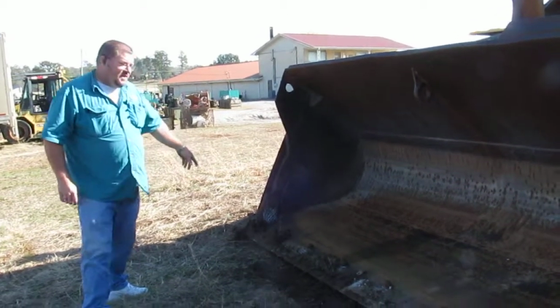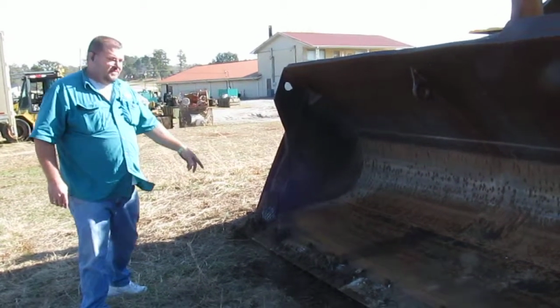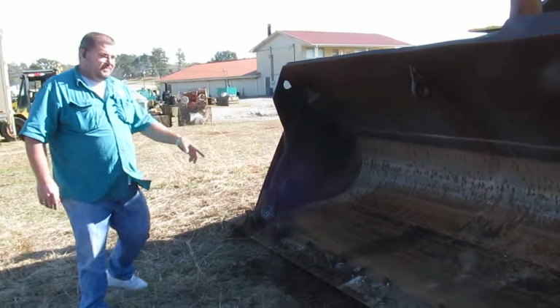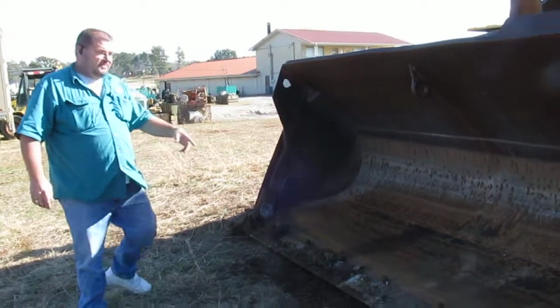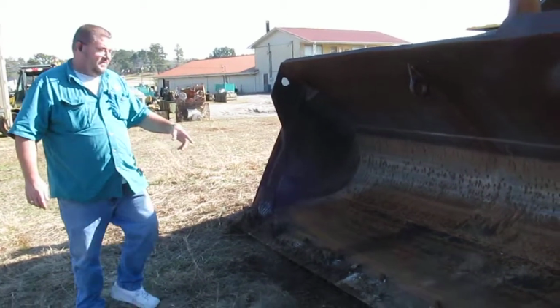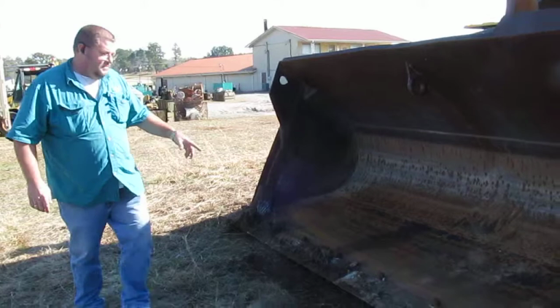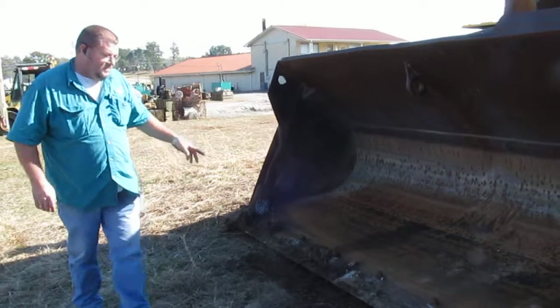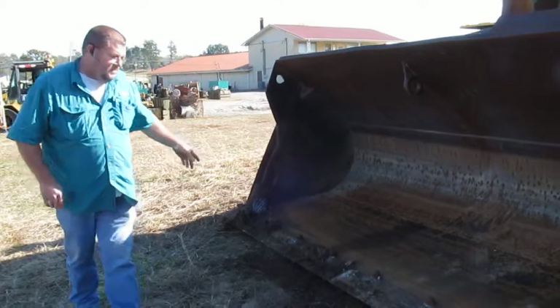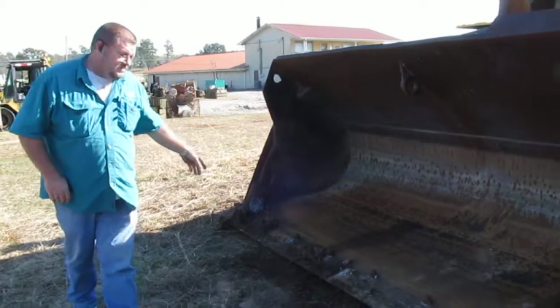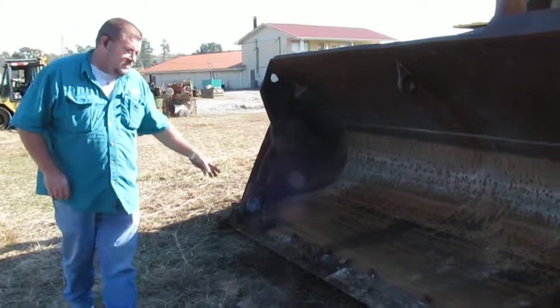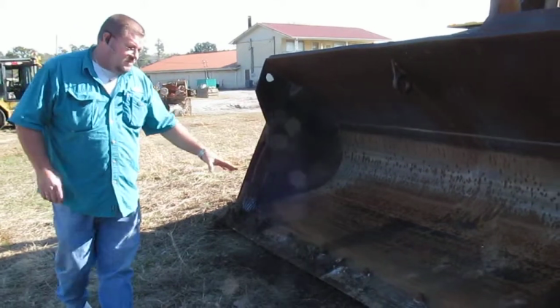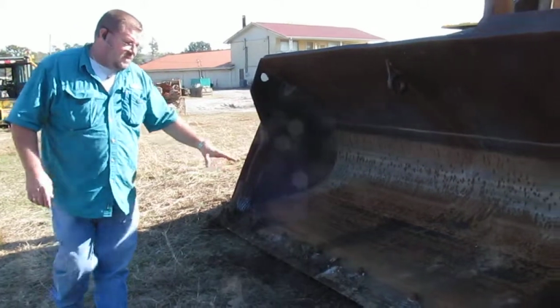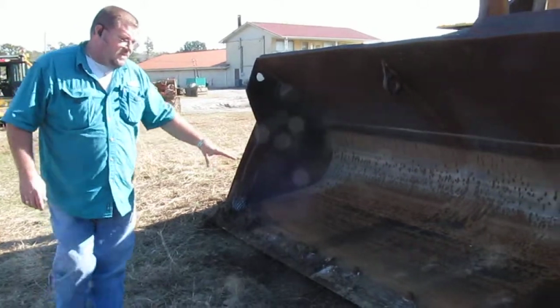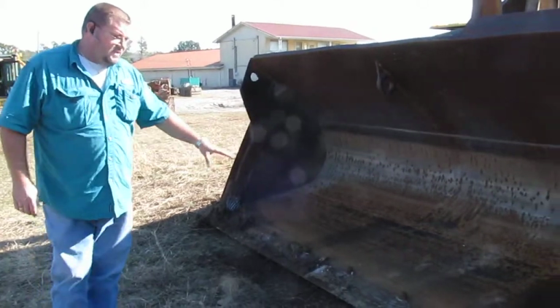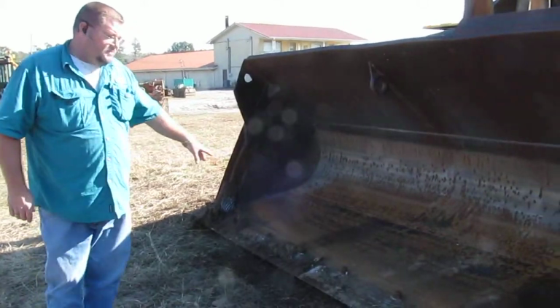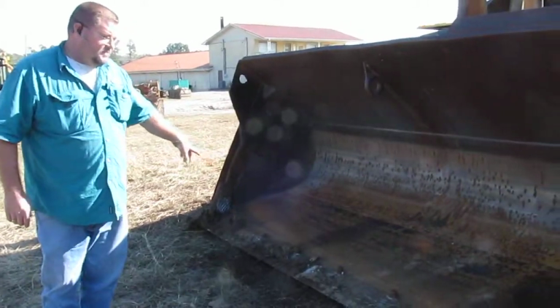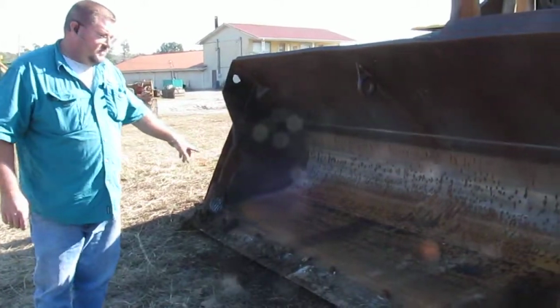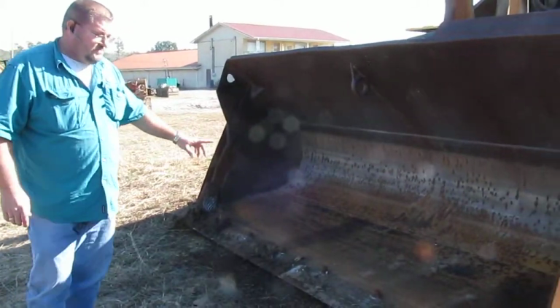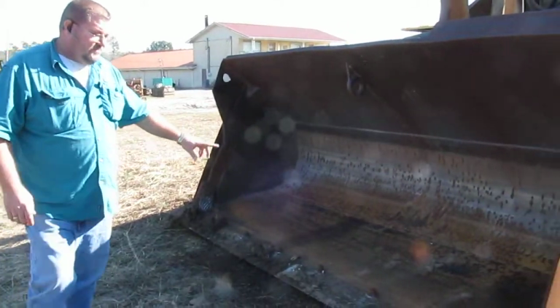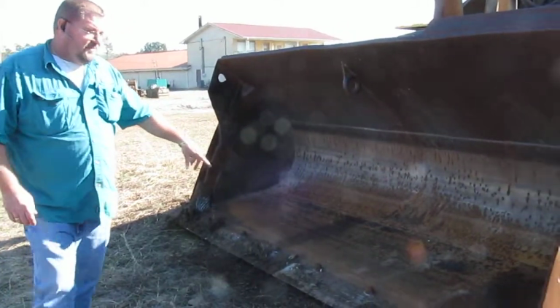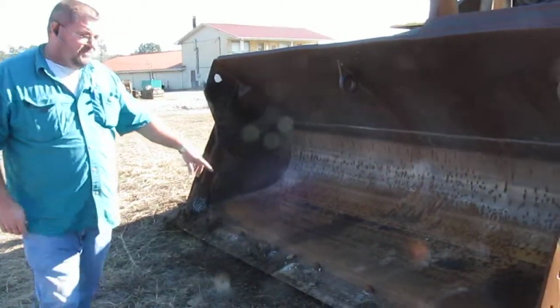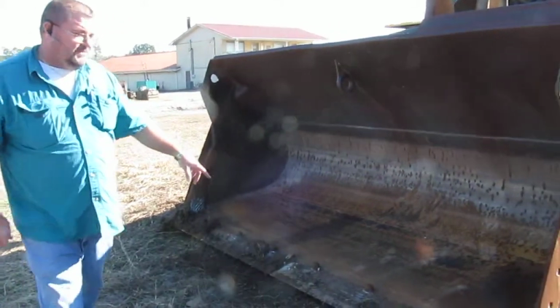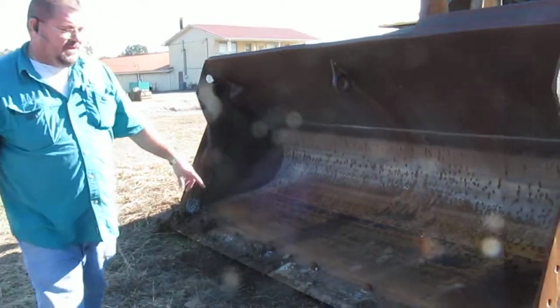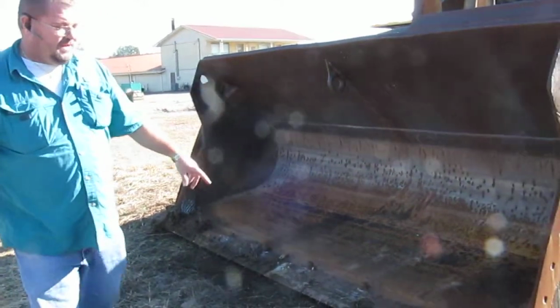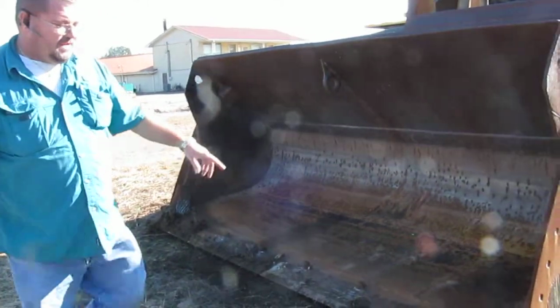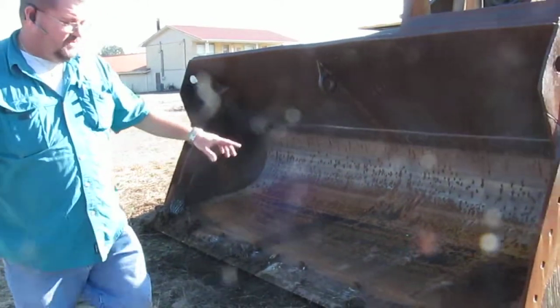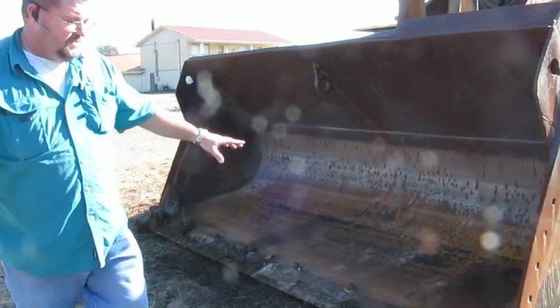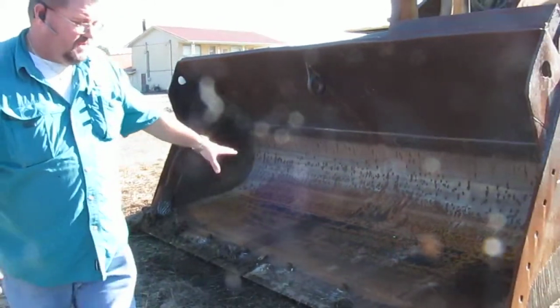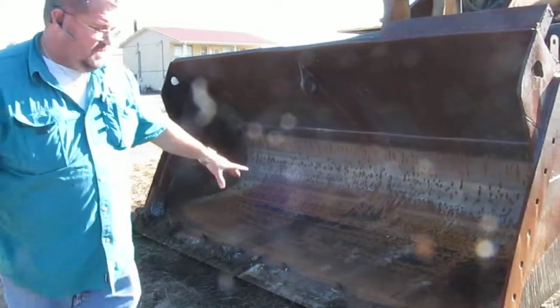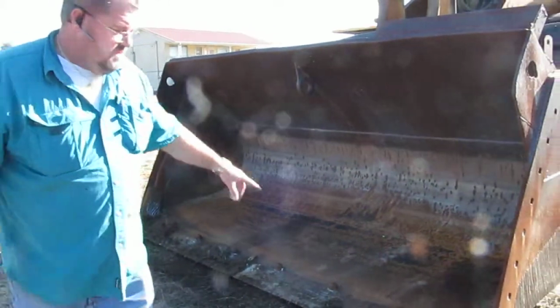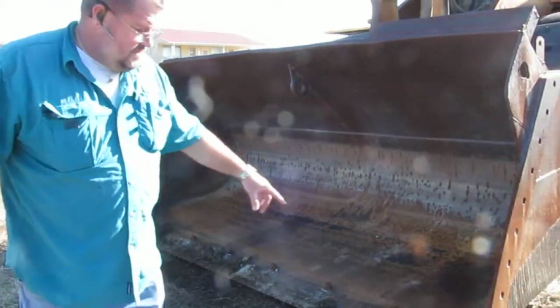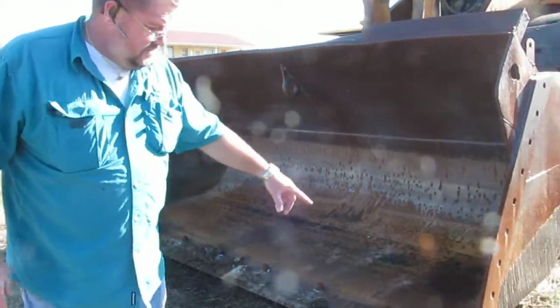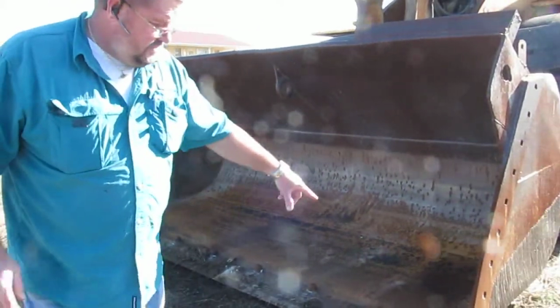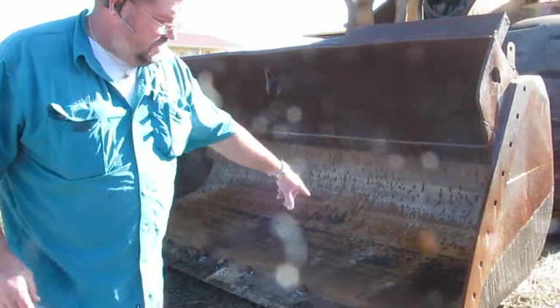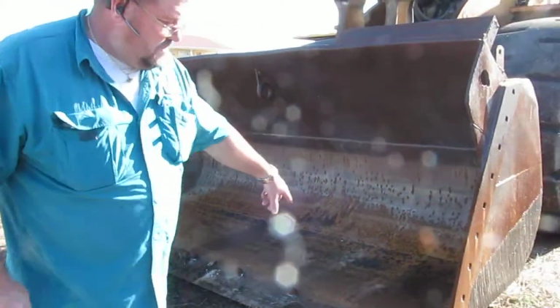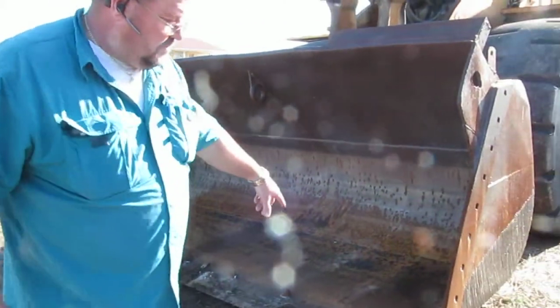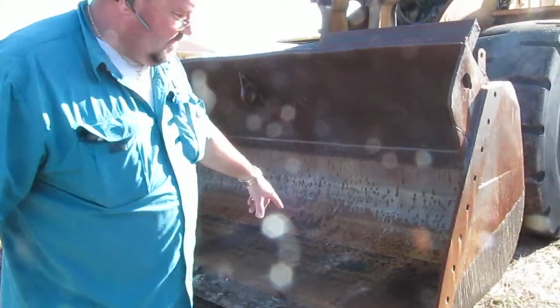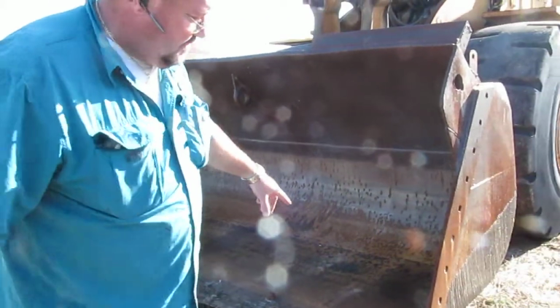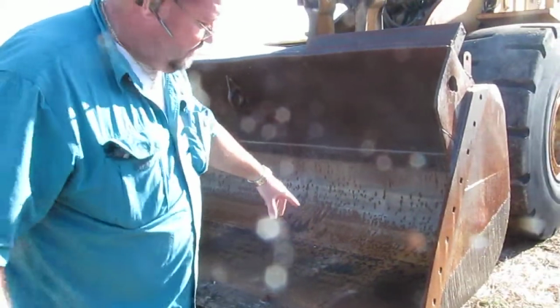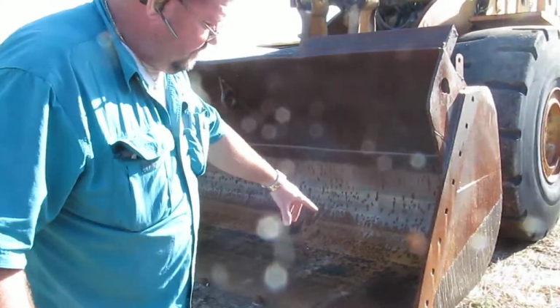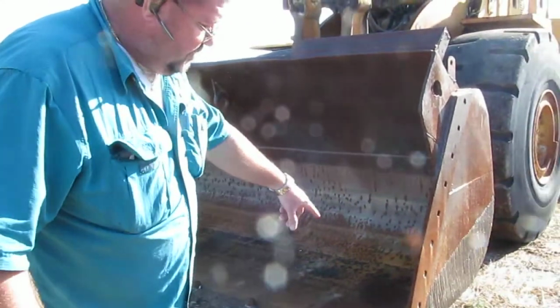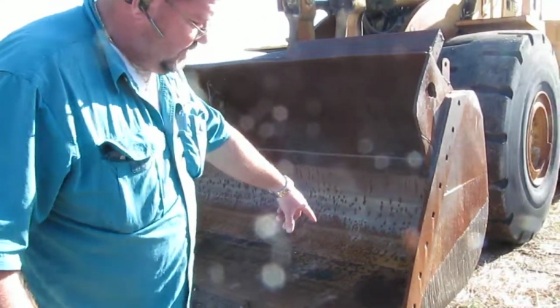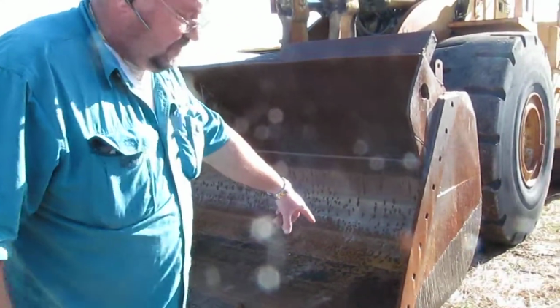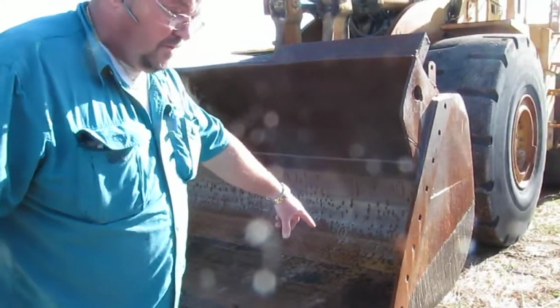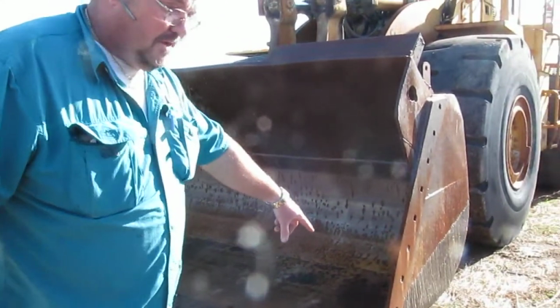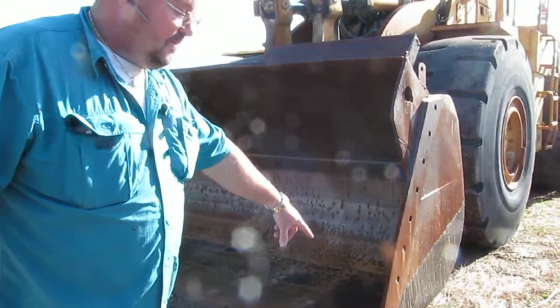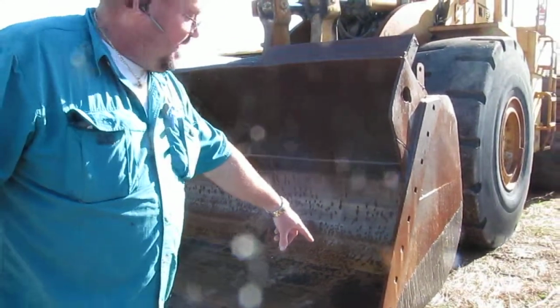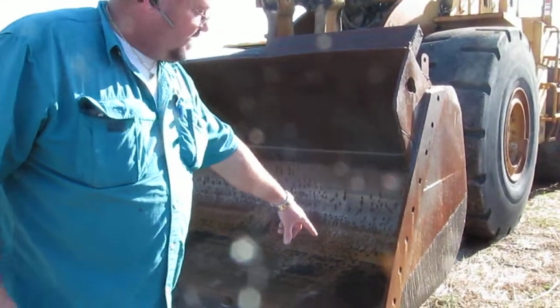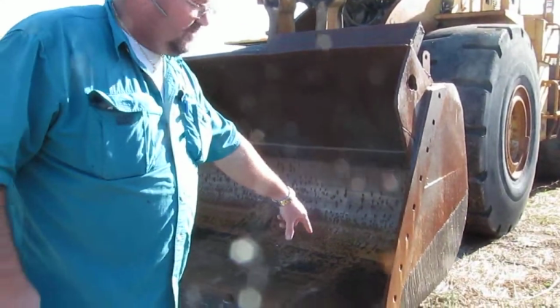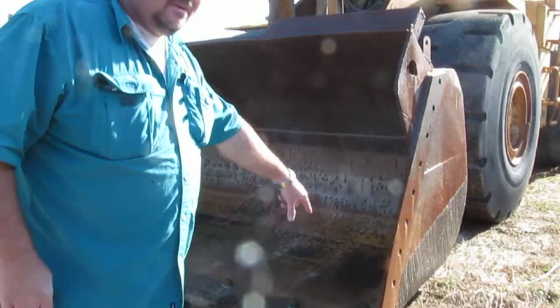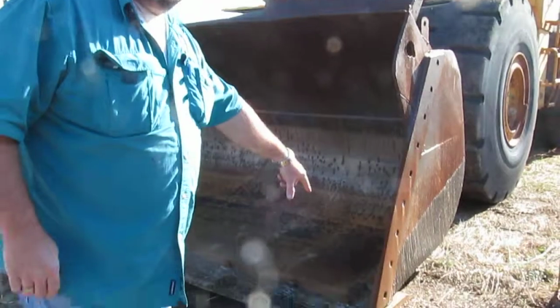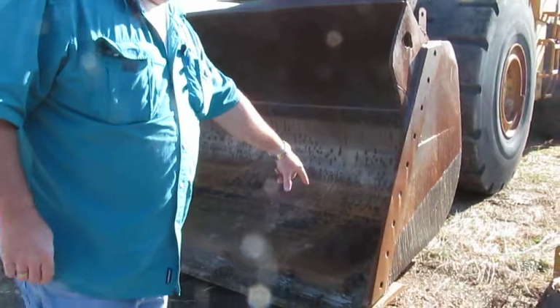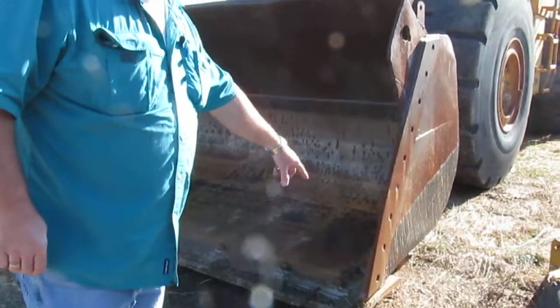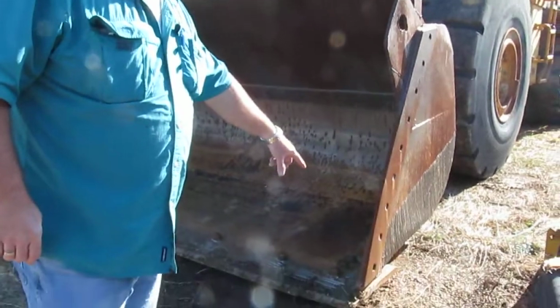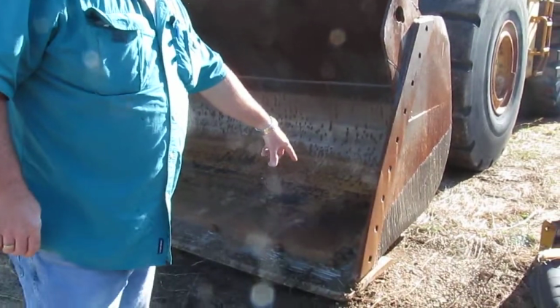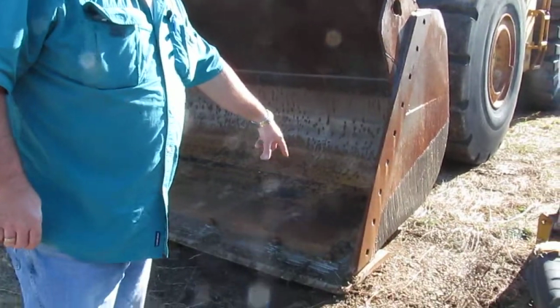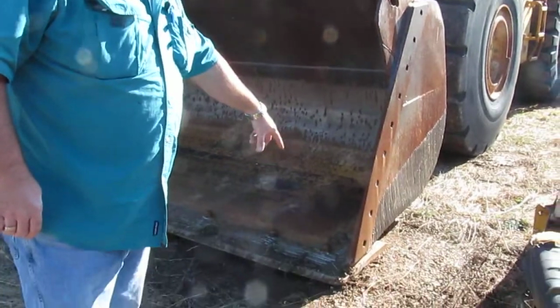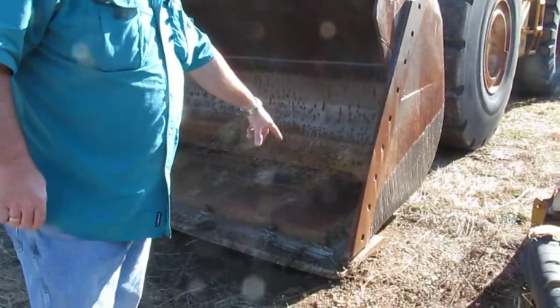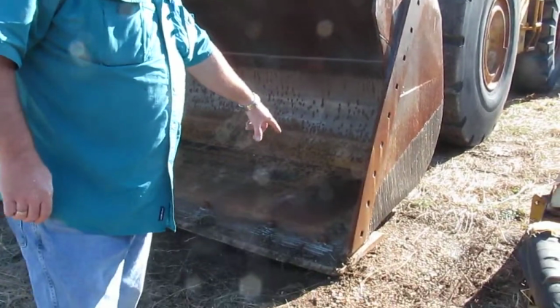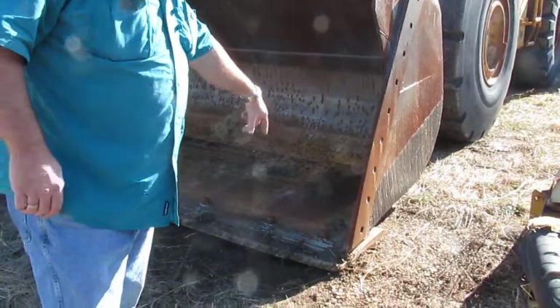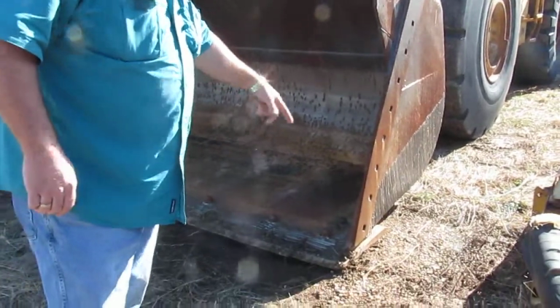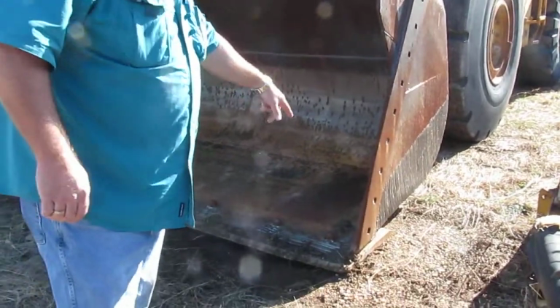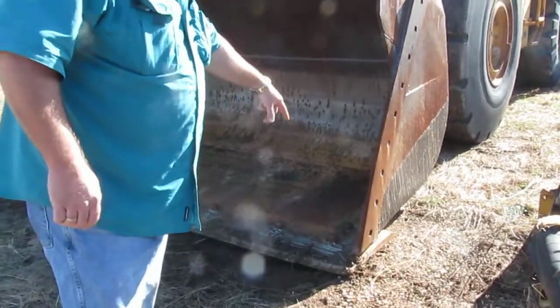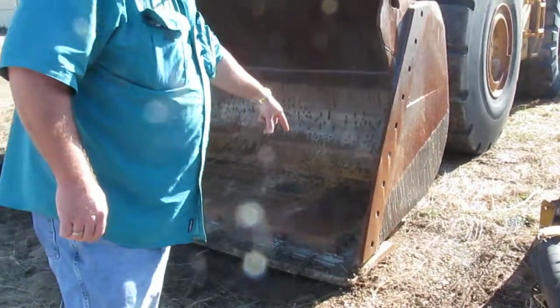You can see the cutting edge — it's a reversible cutting edge. You've still got plenty of play on the back of the cutting edge to rotate it.